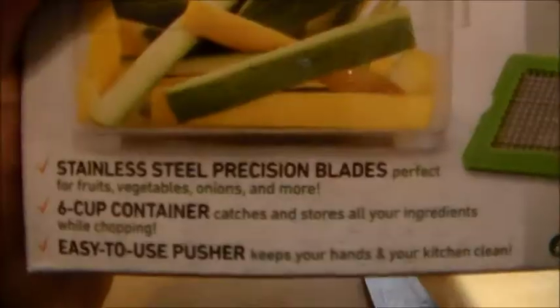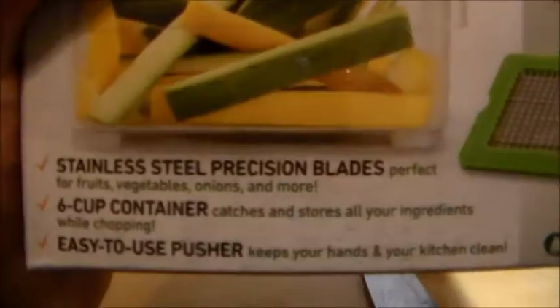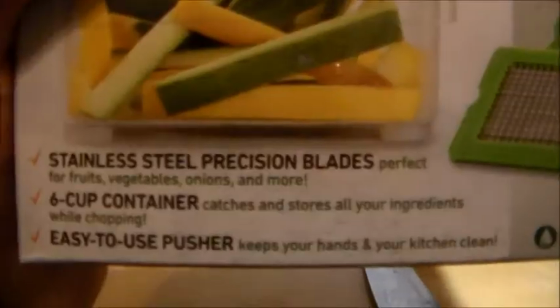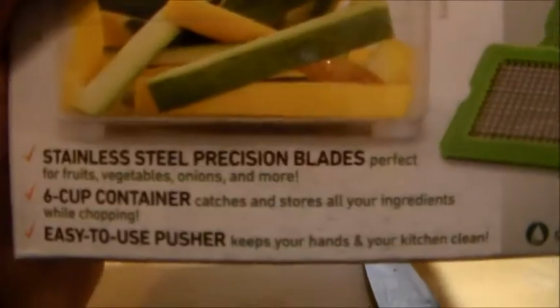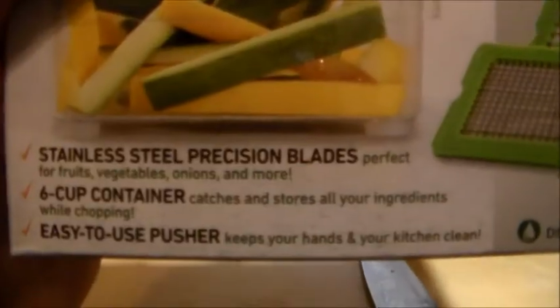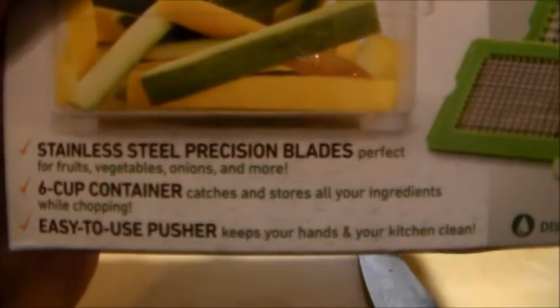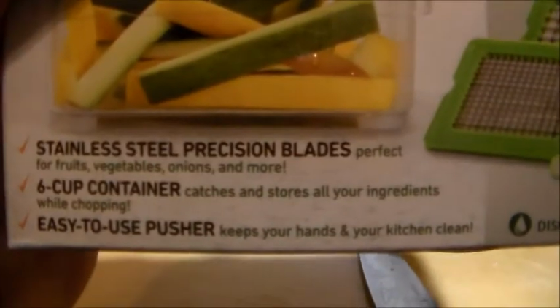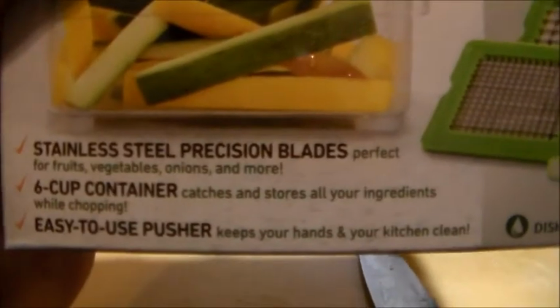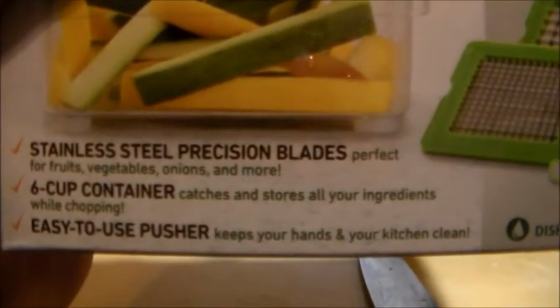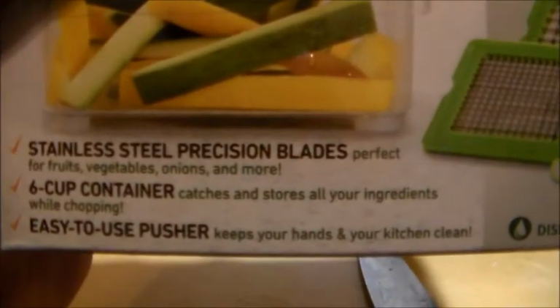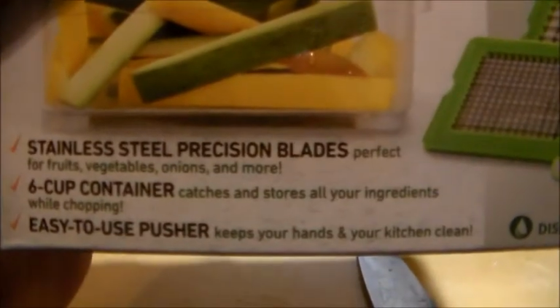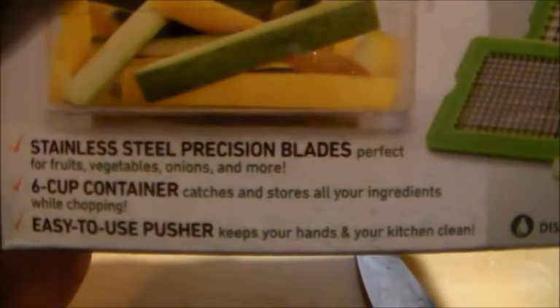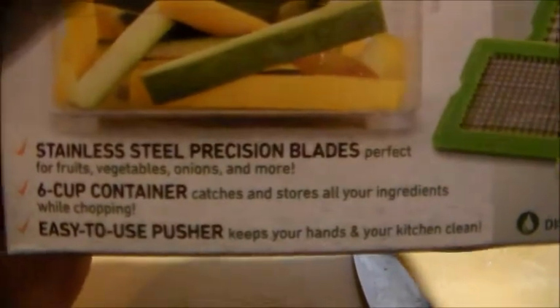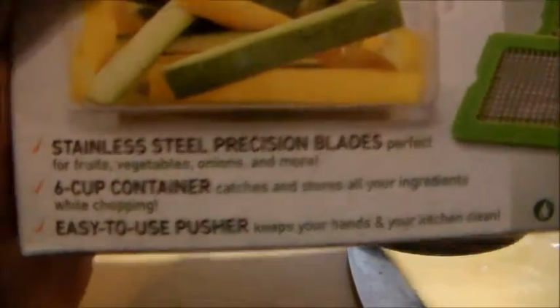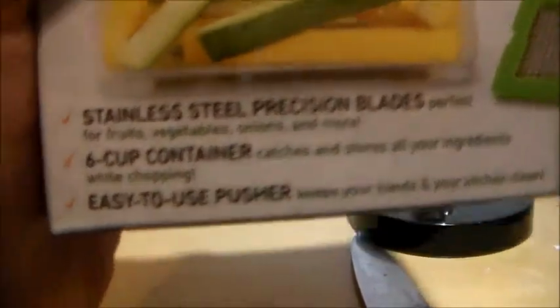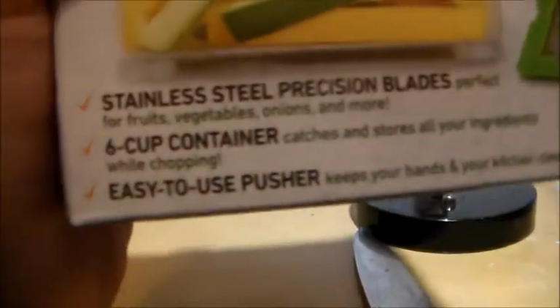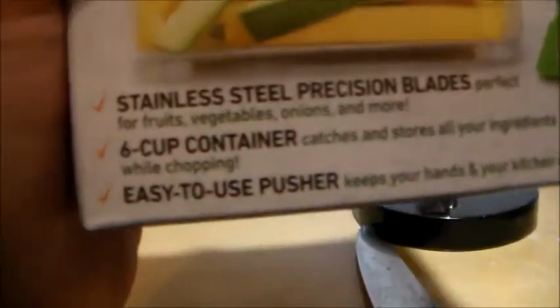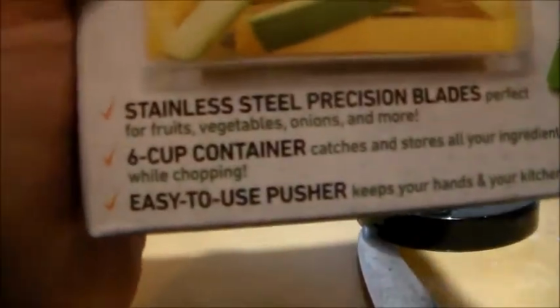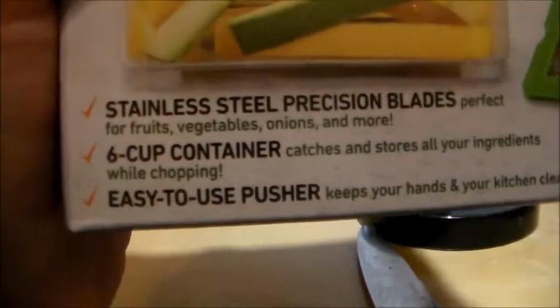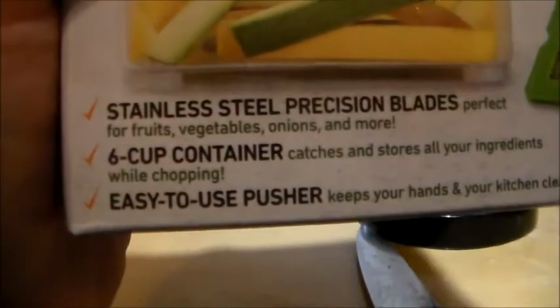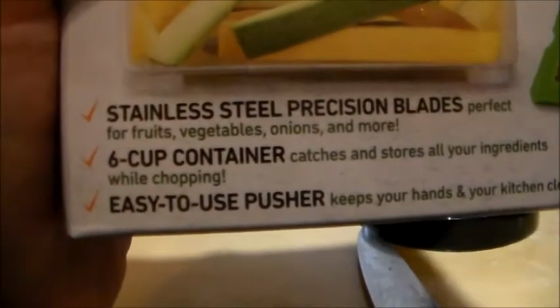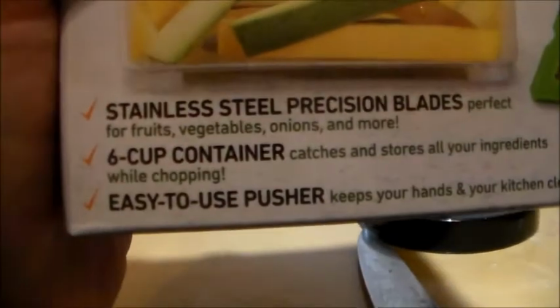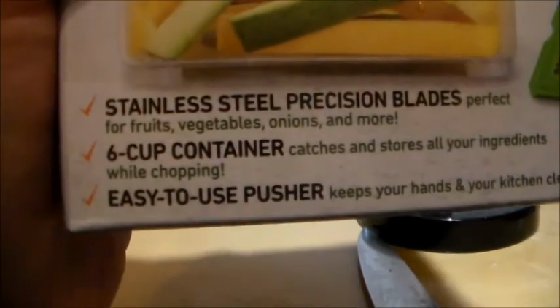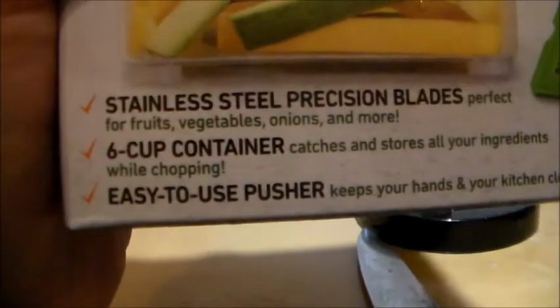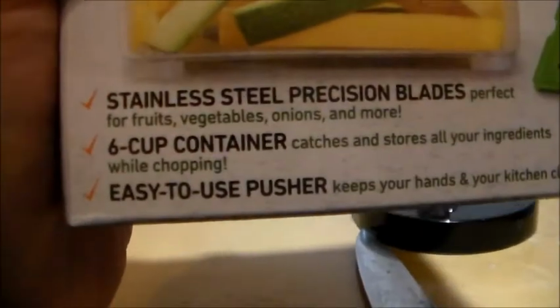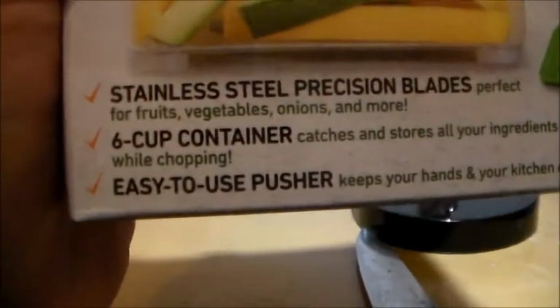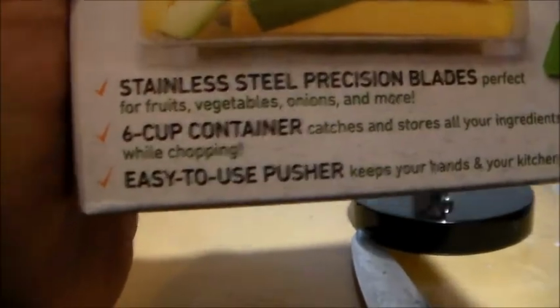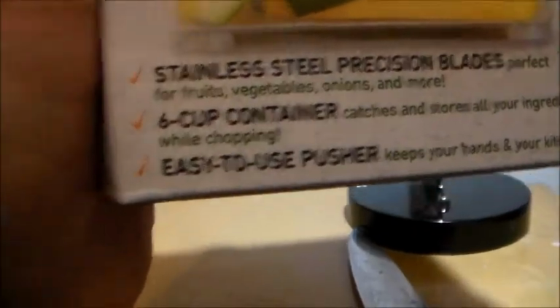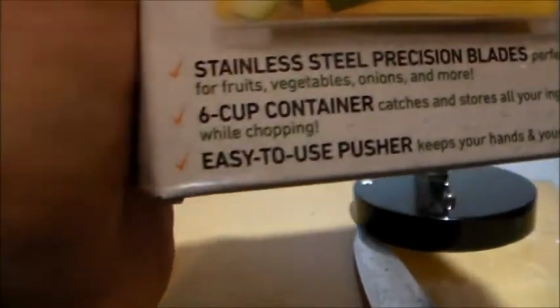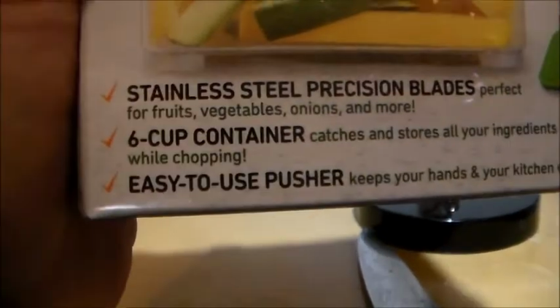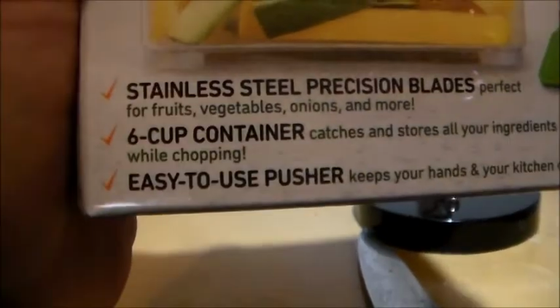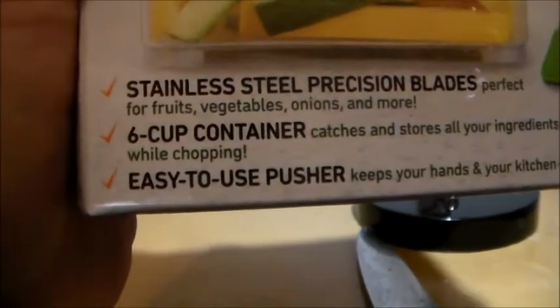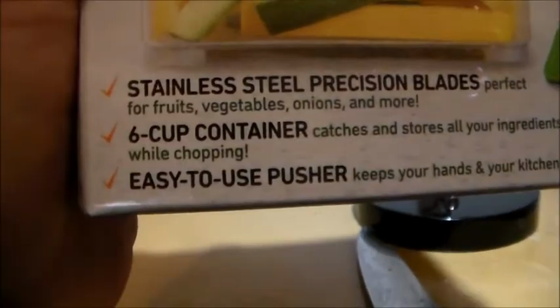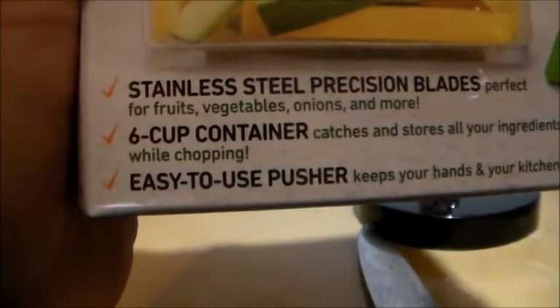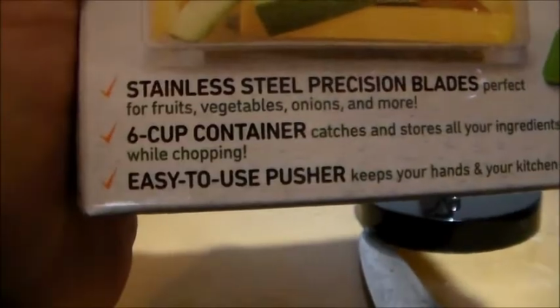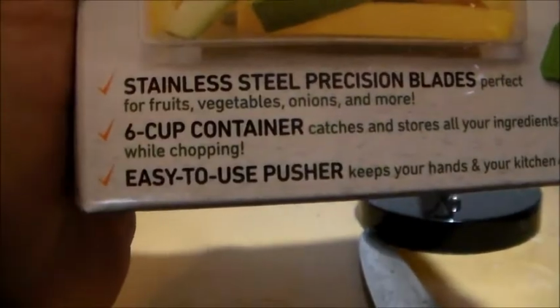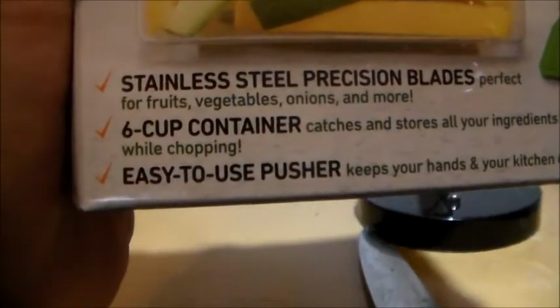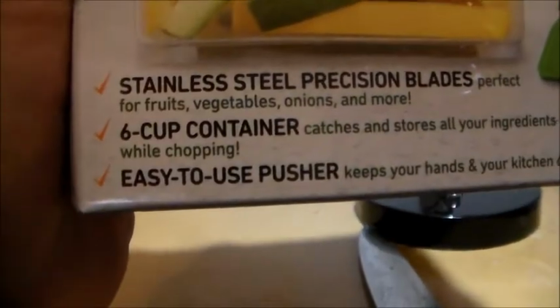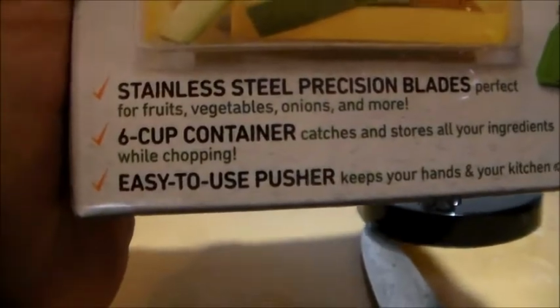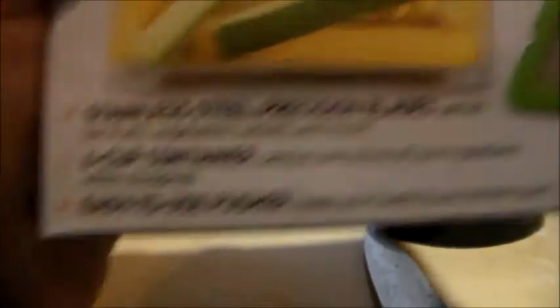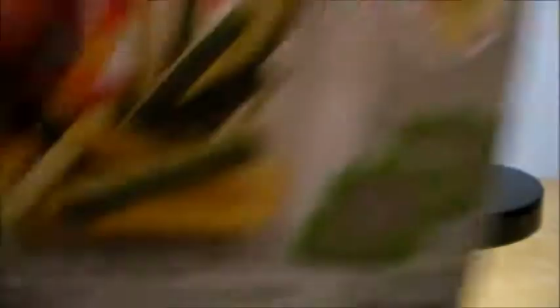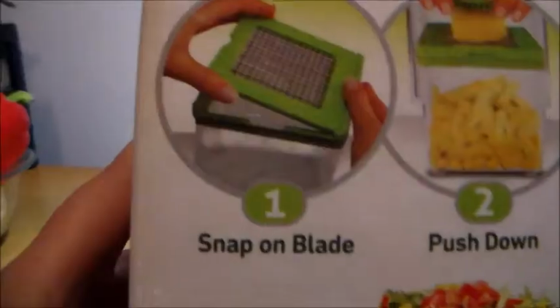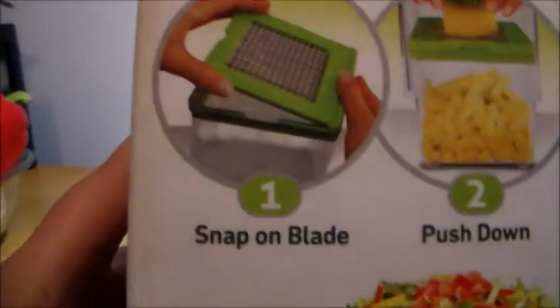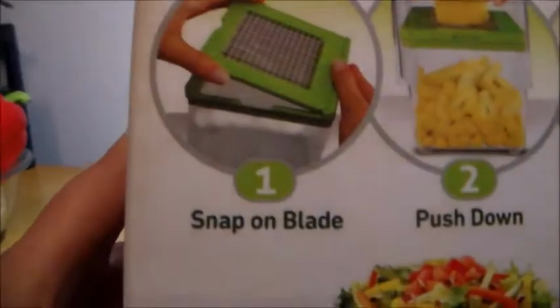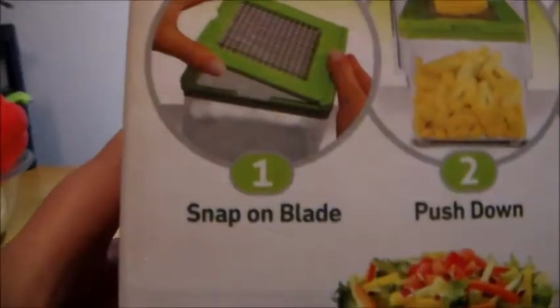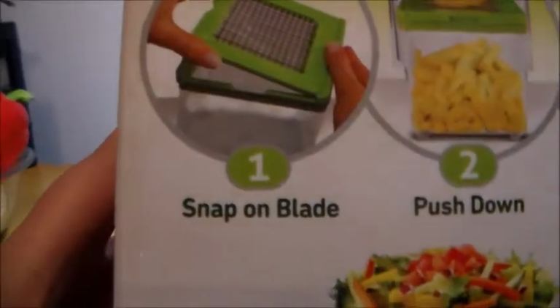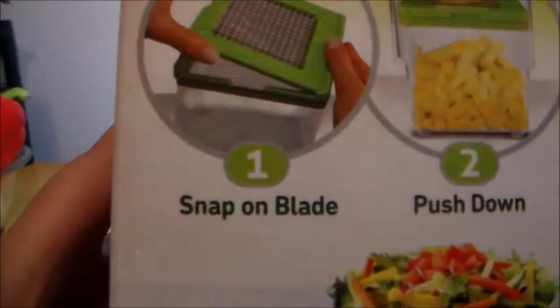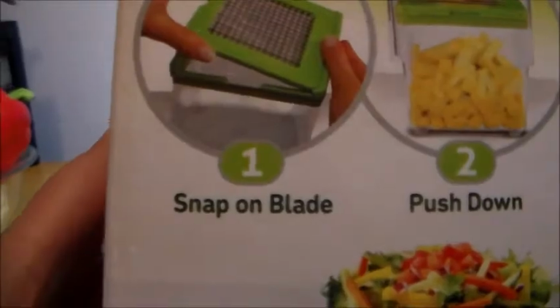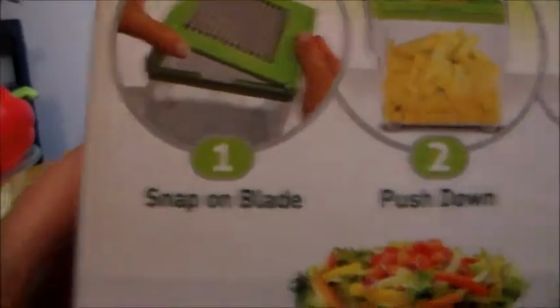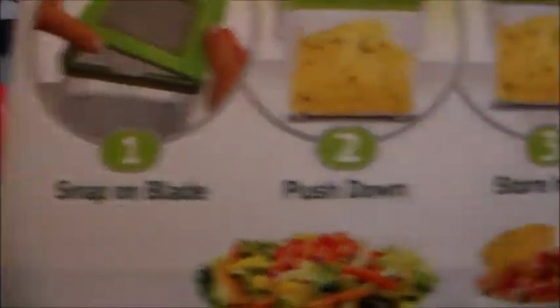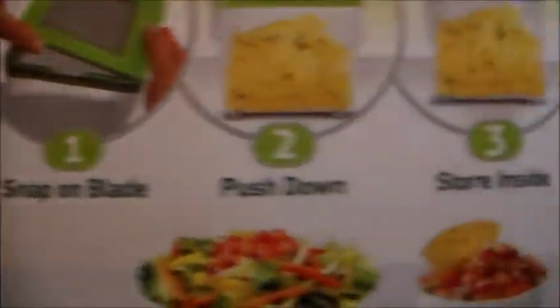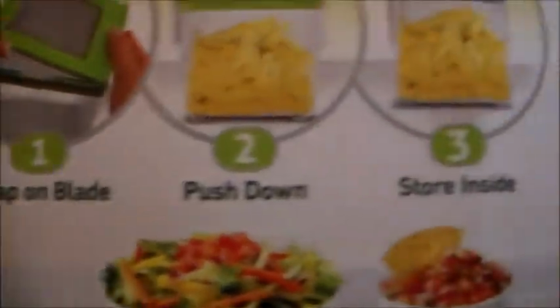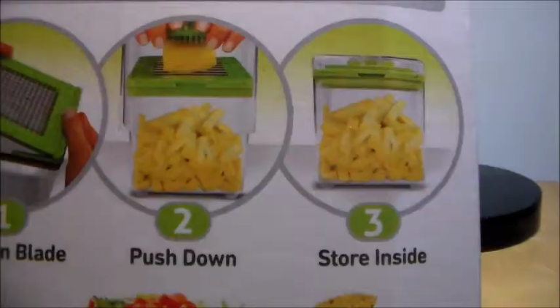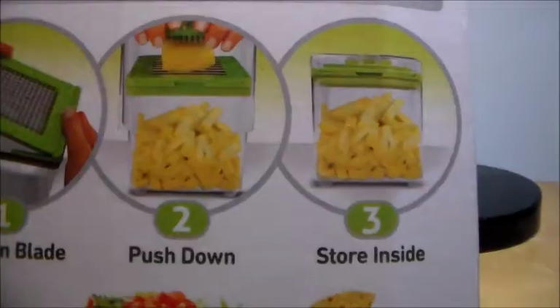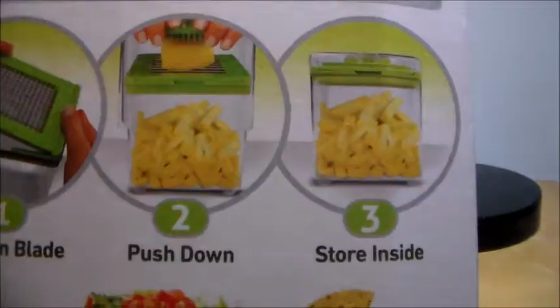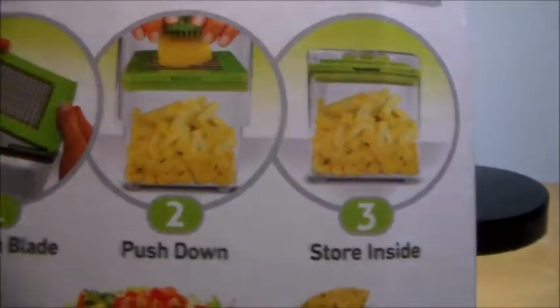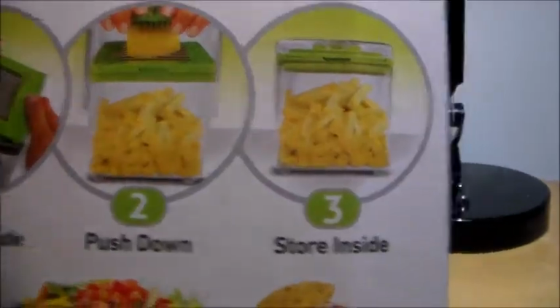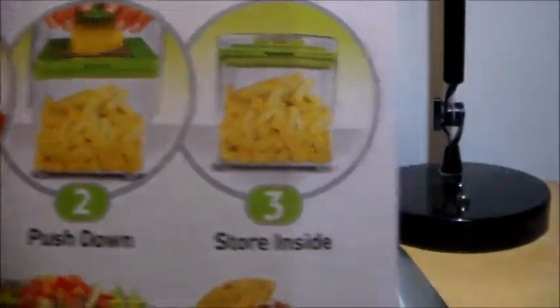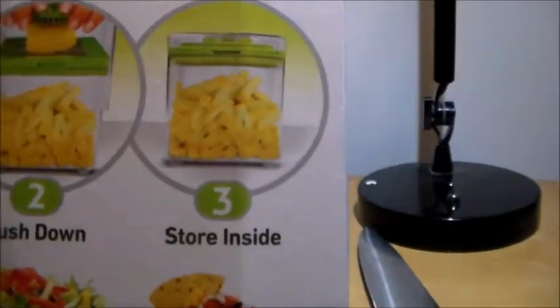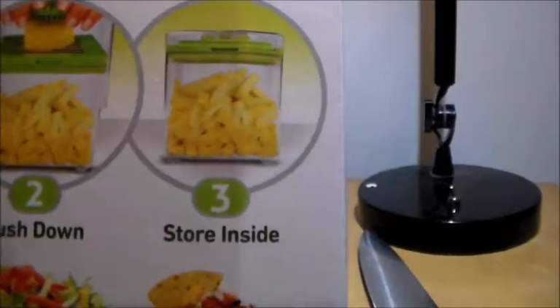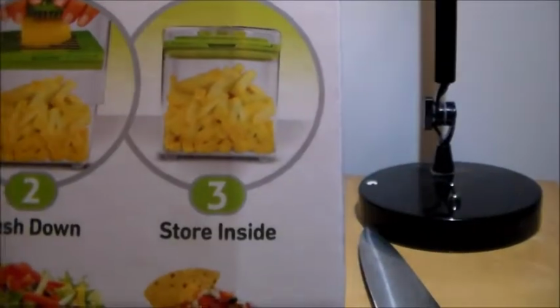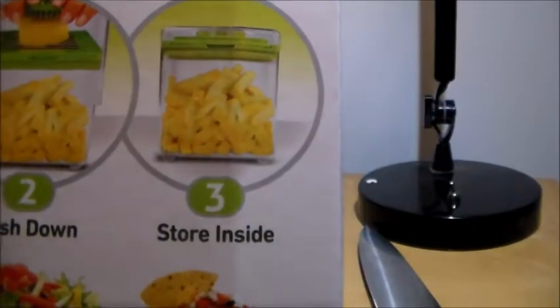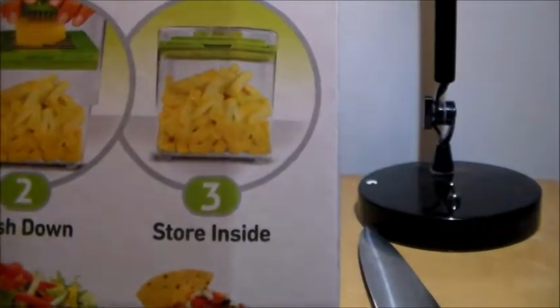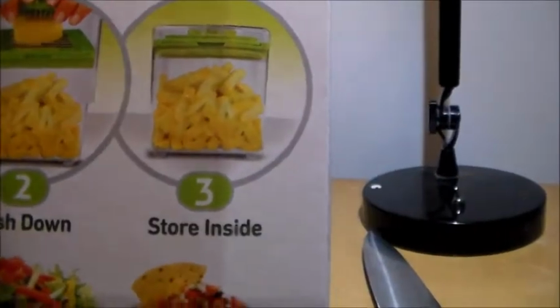Stainless steel precision blades. Six cup container. Easy to use pusher. Snap on the blade. Push down. Store inside.